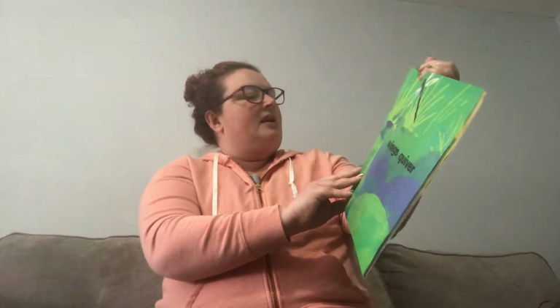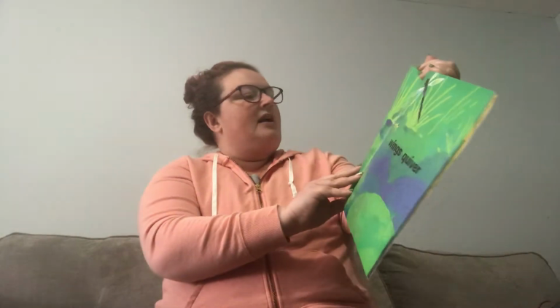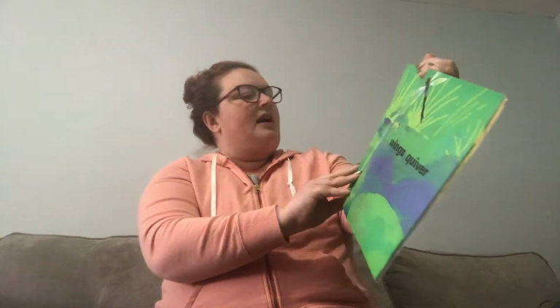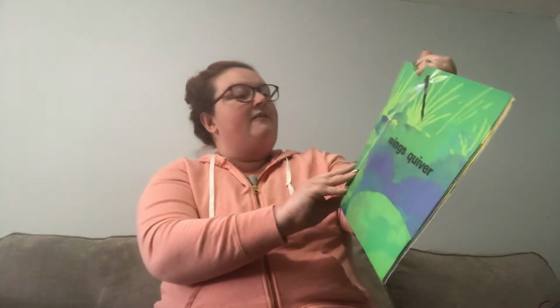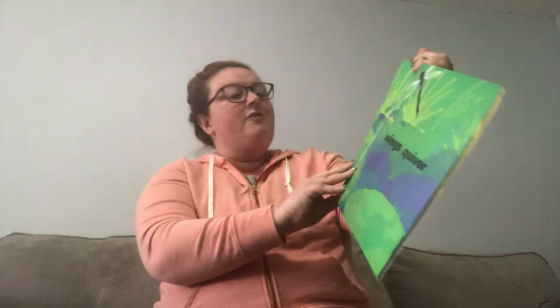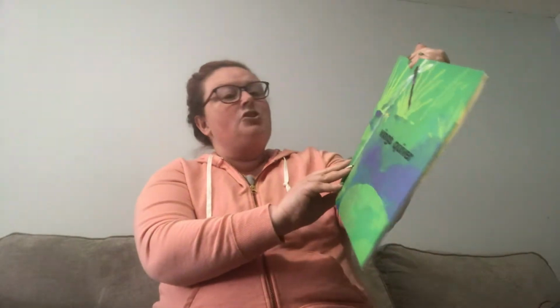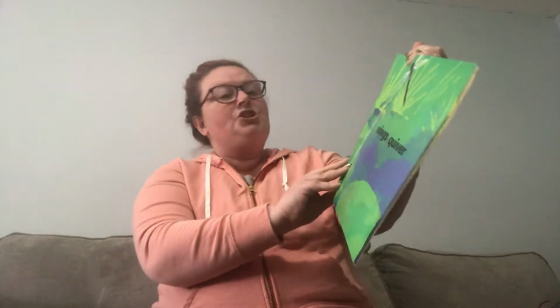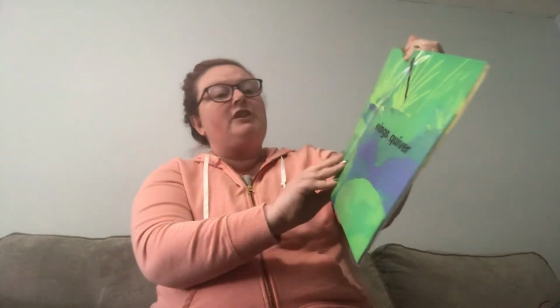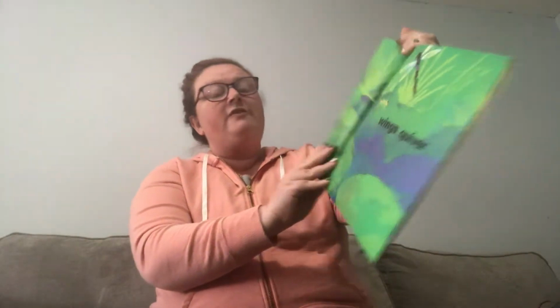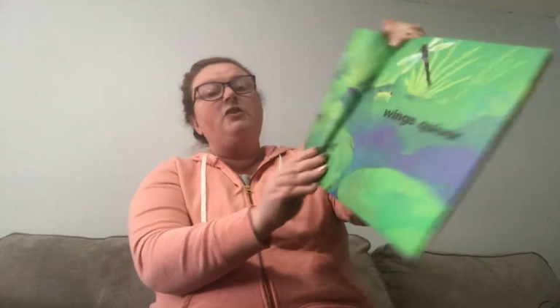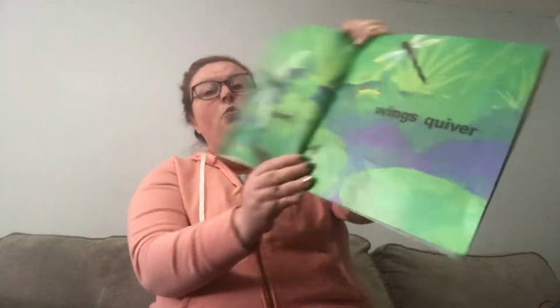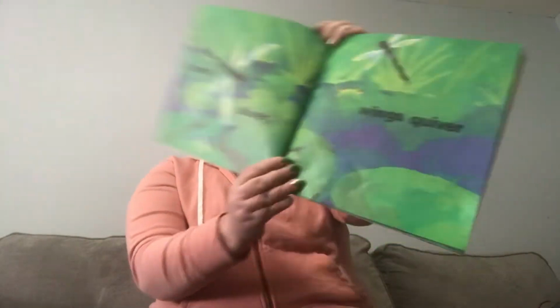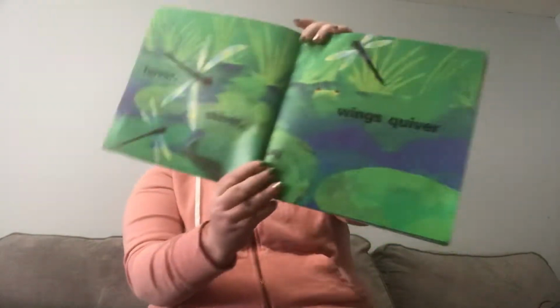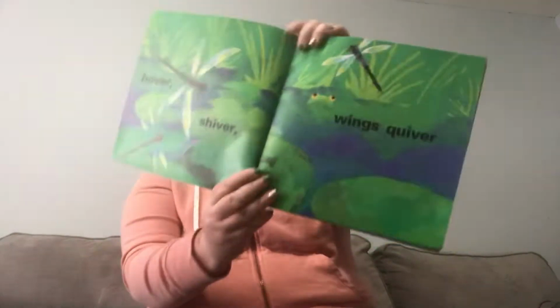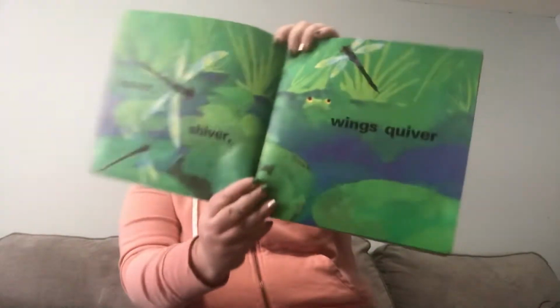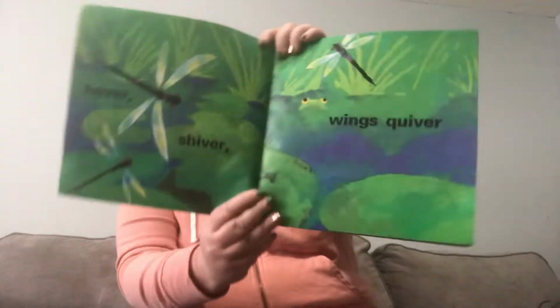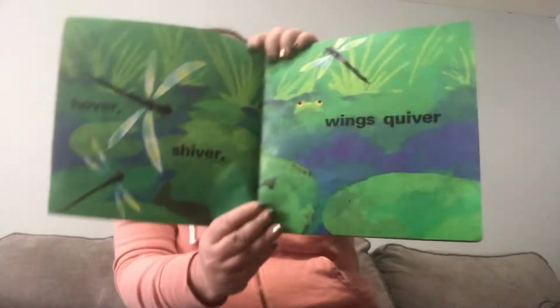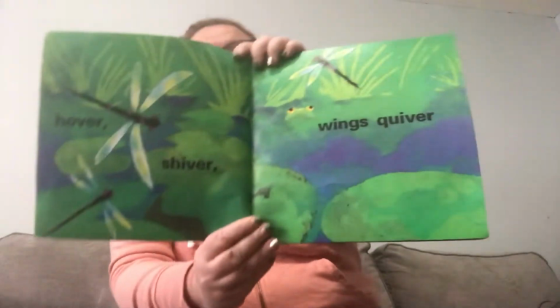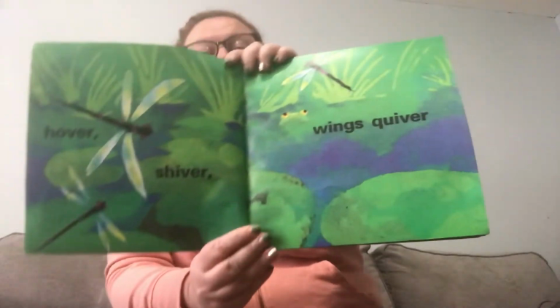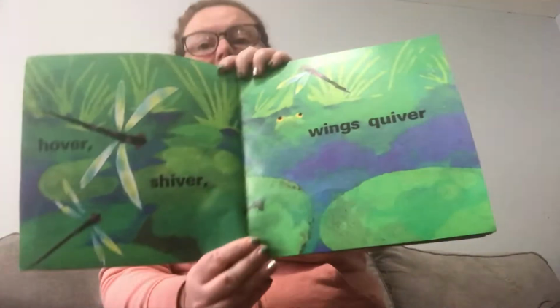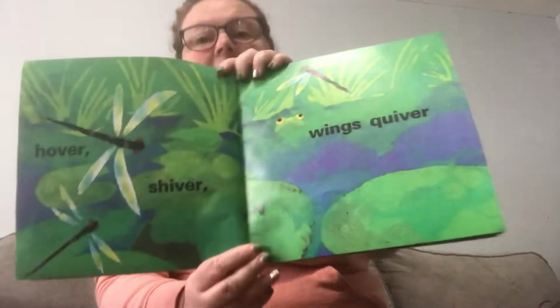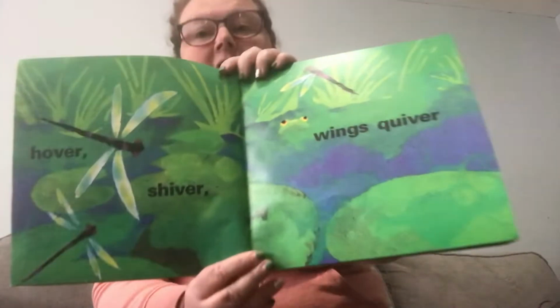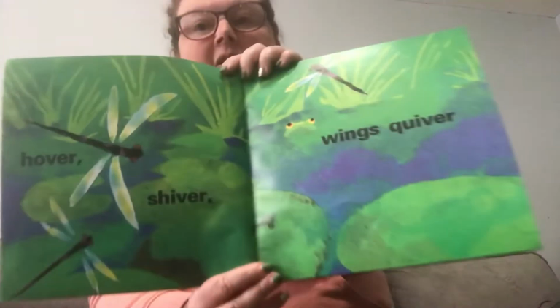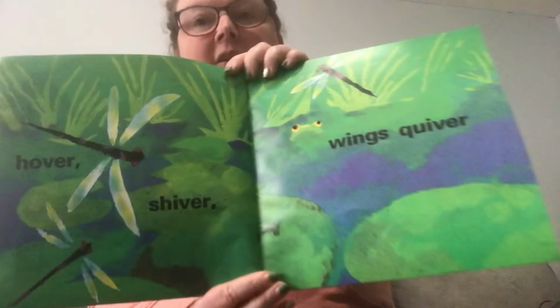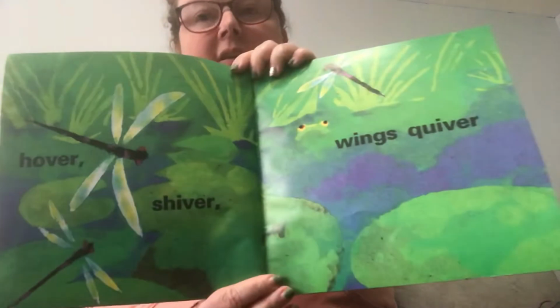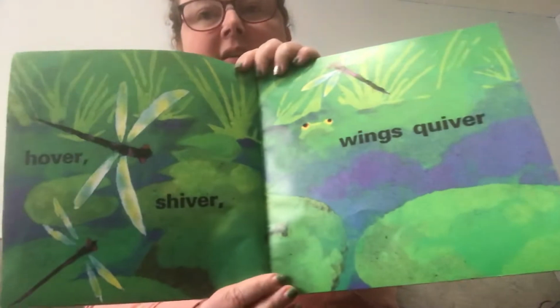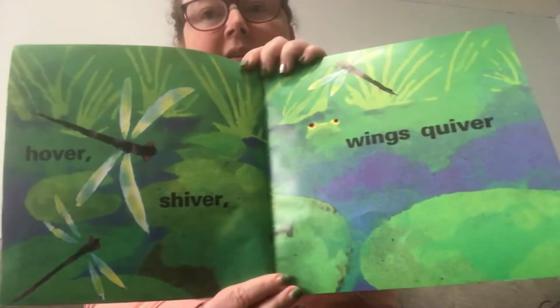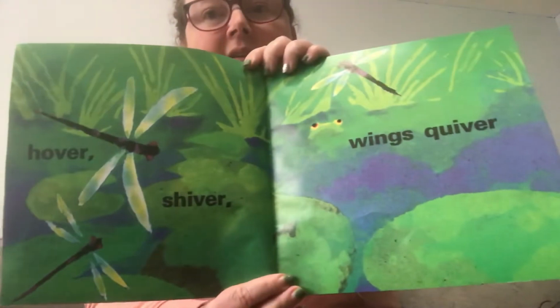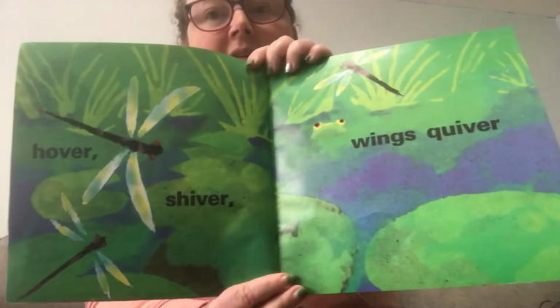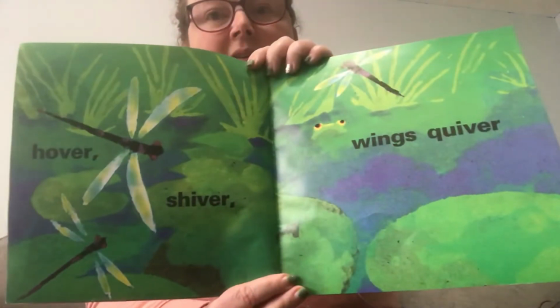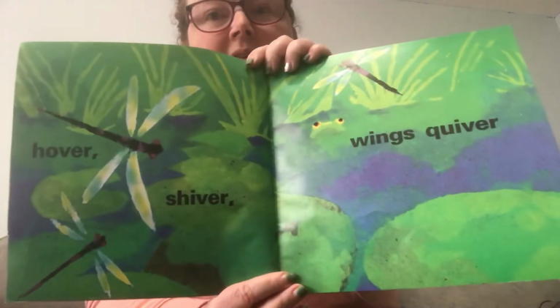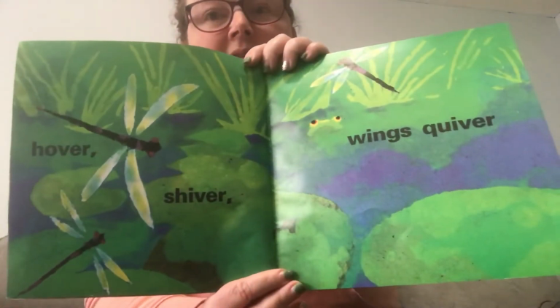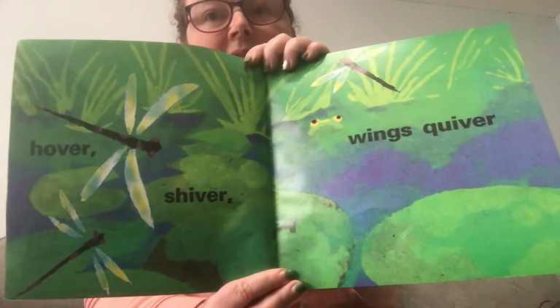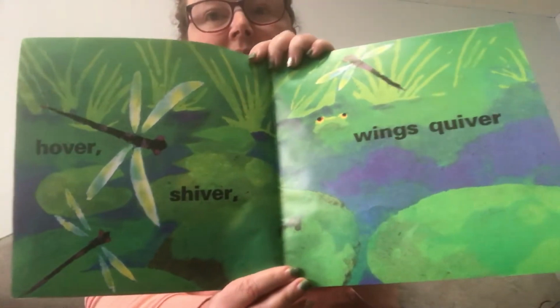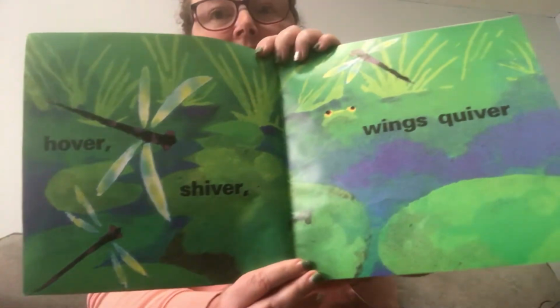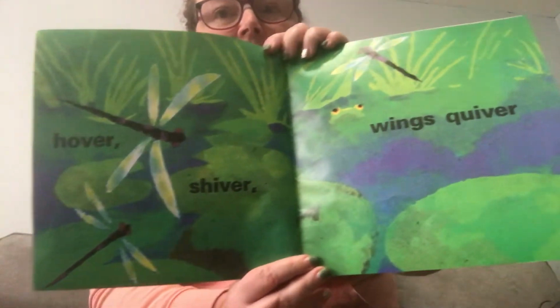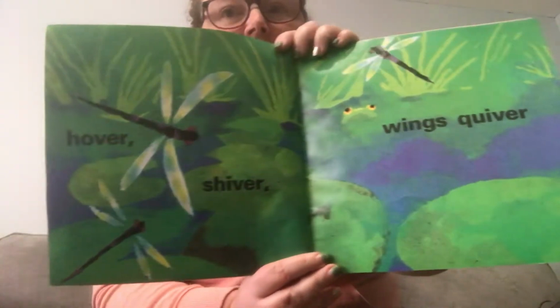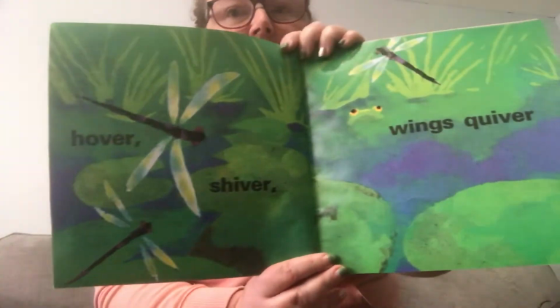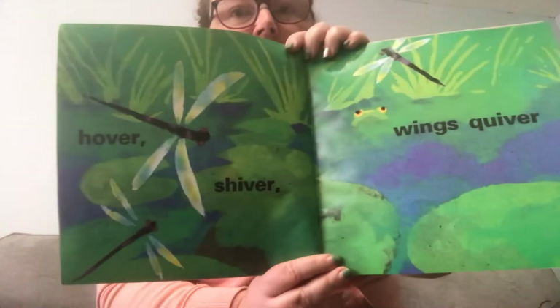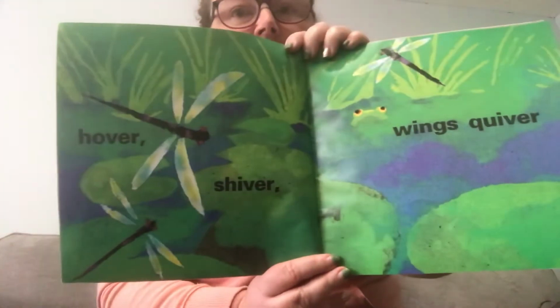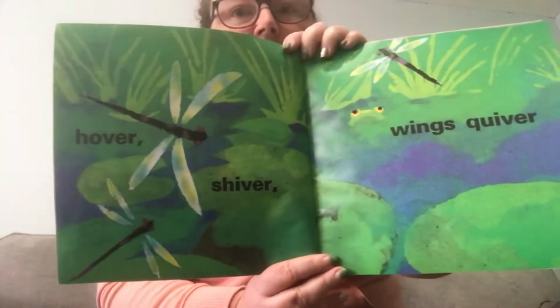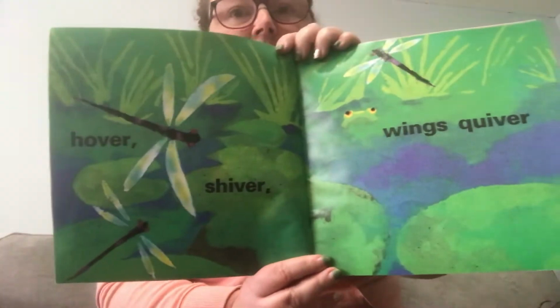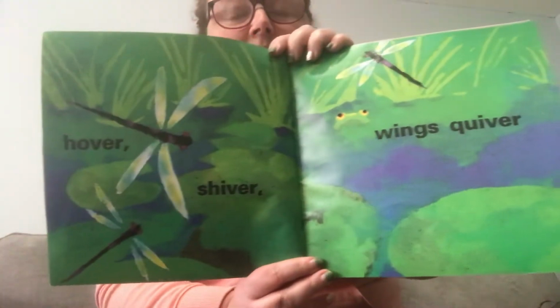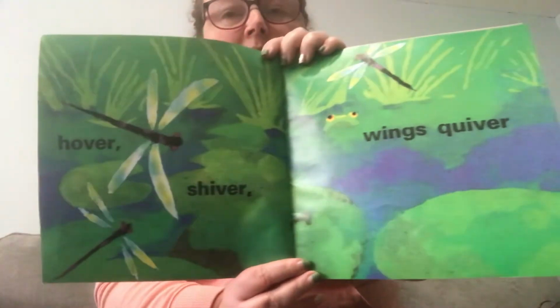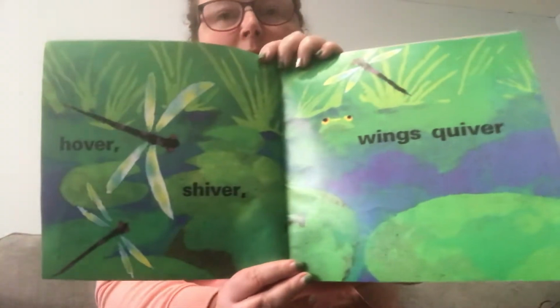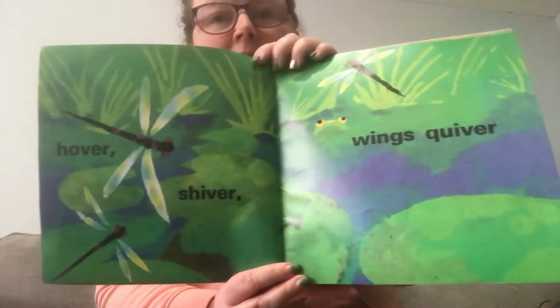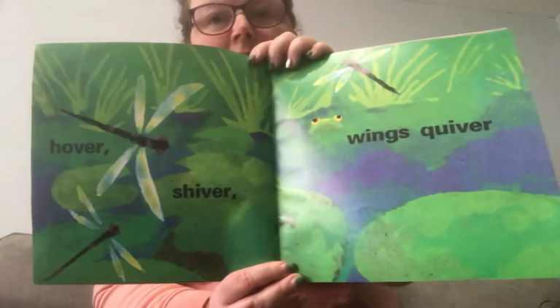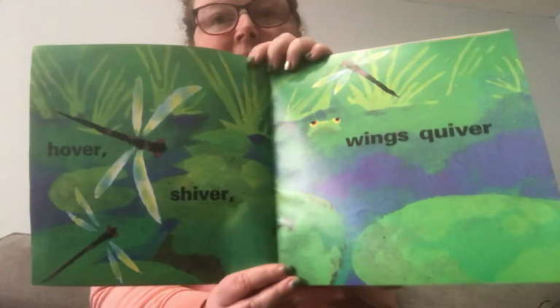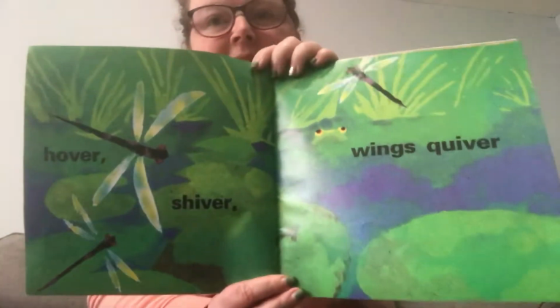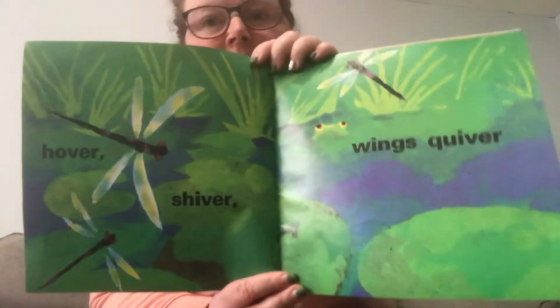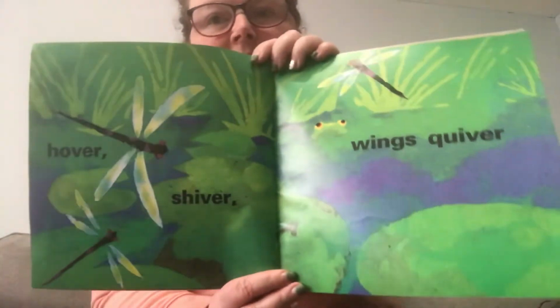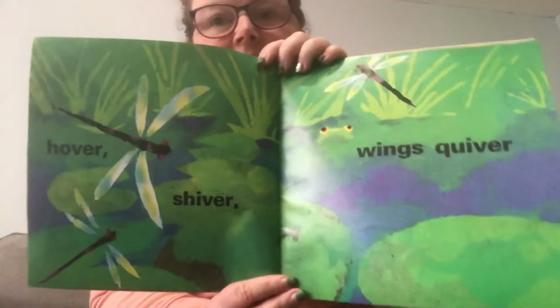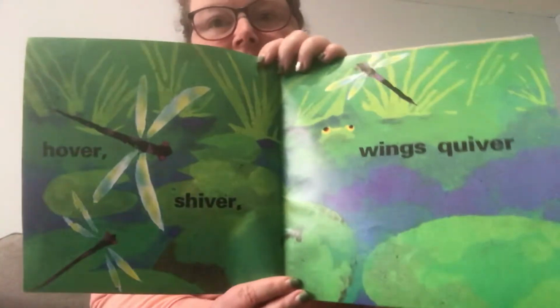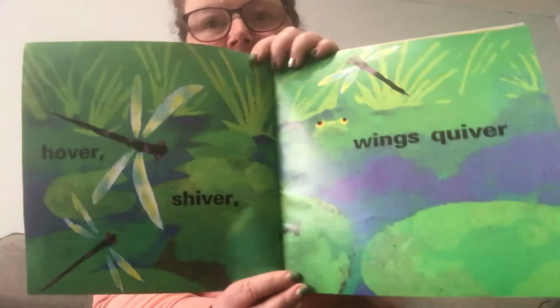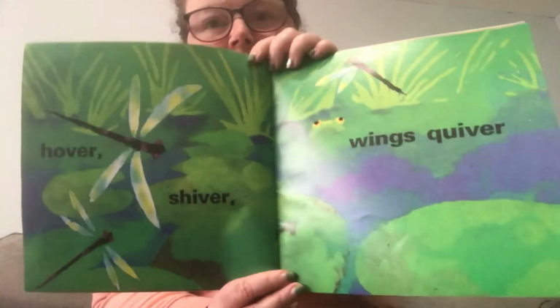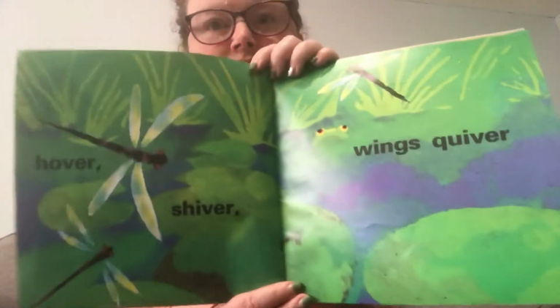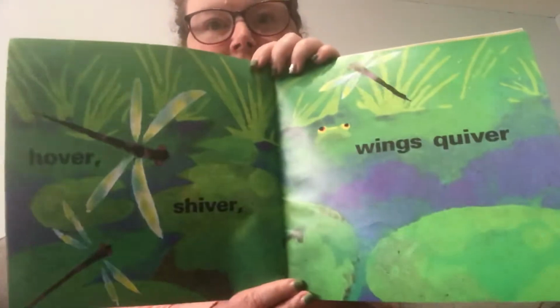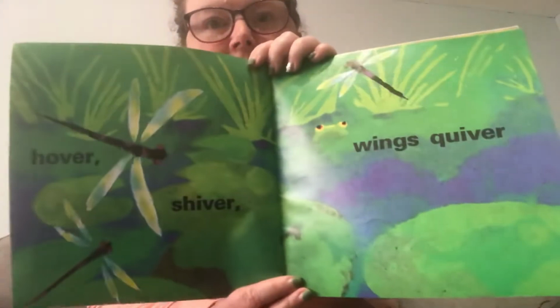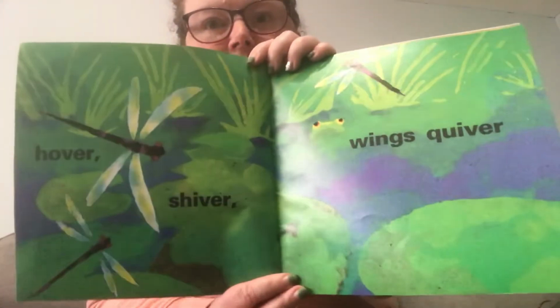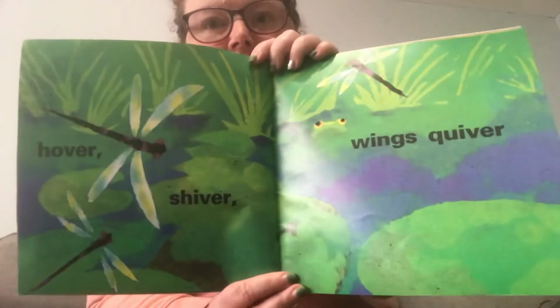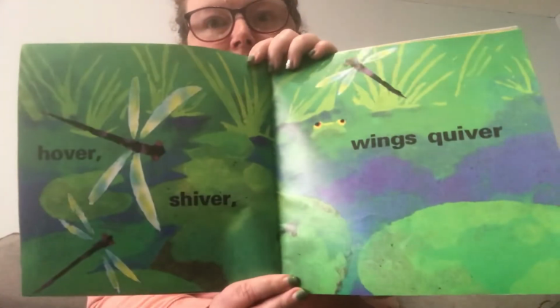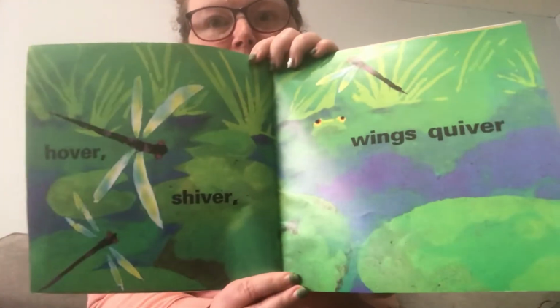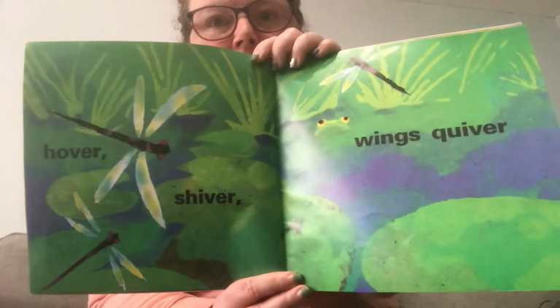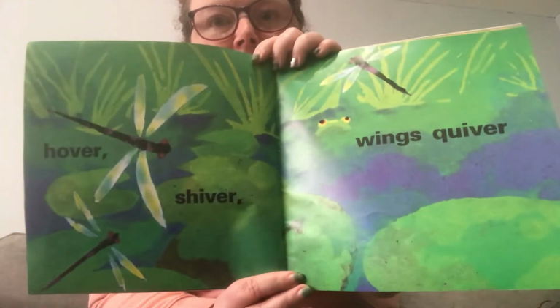Hover, shiver, wings quiver. Do you know what quiver means? It means you kind of shake a little bit.